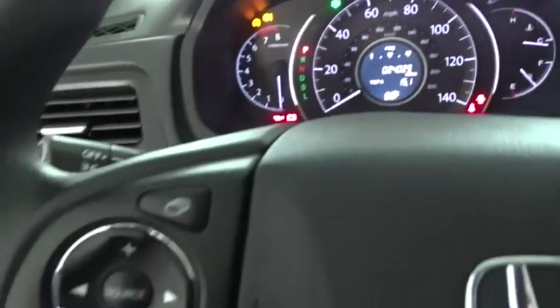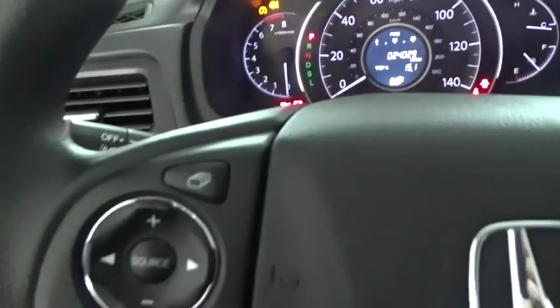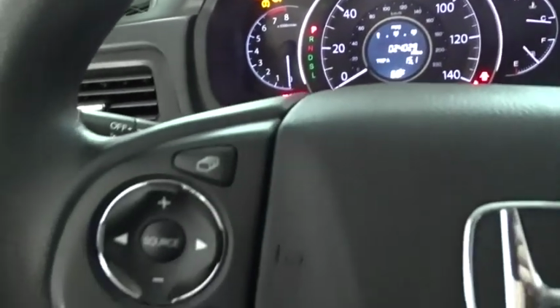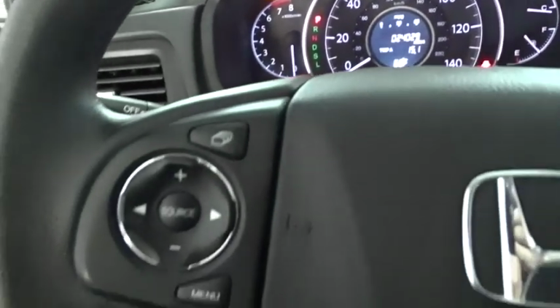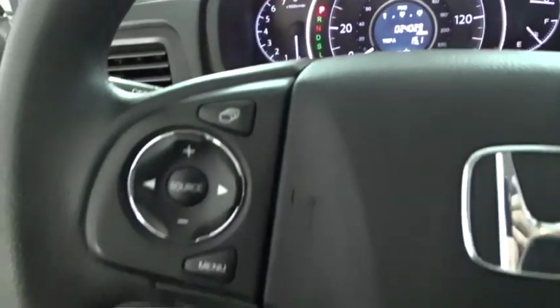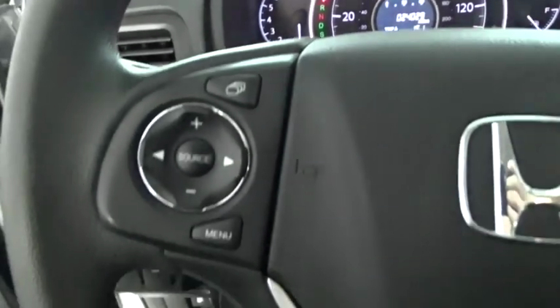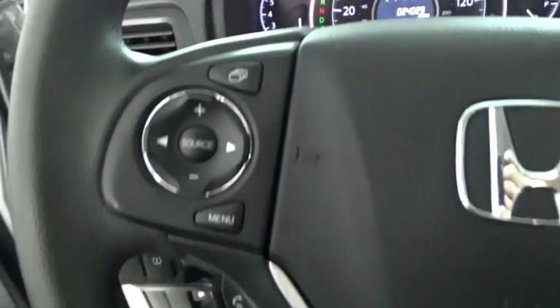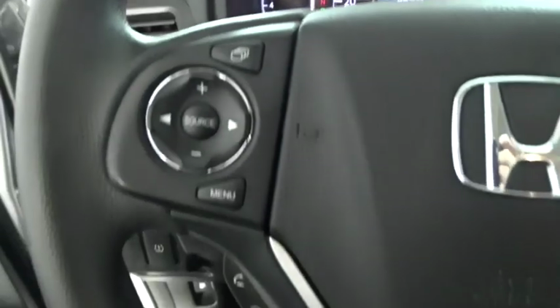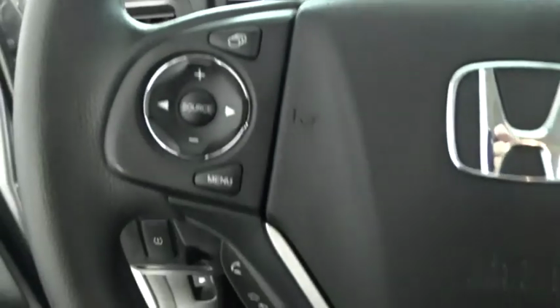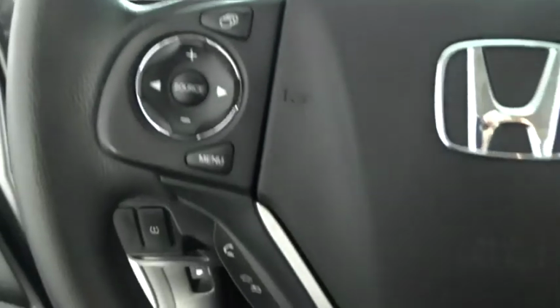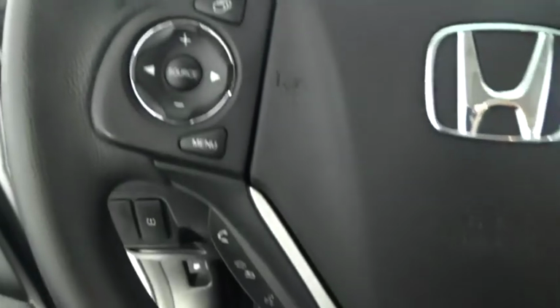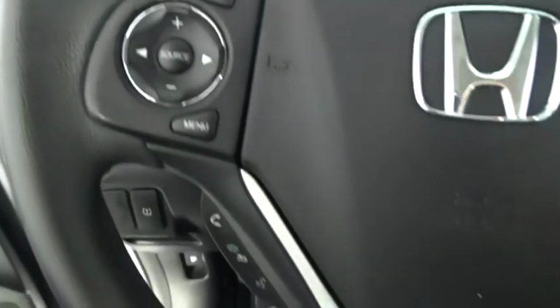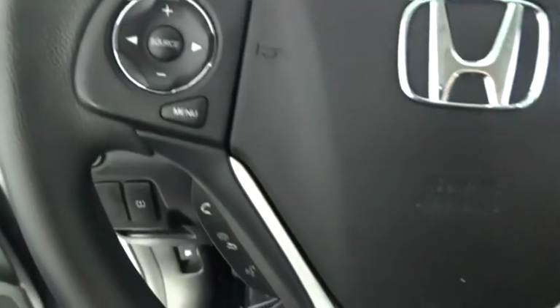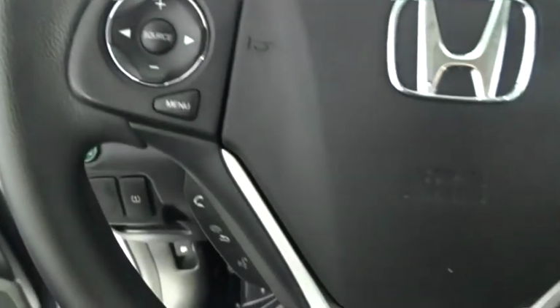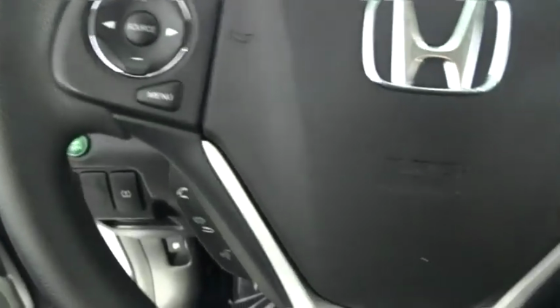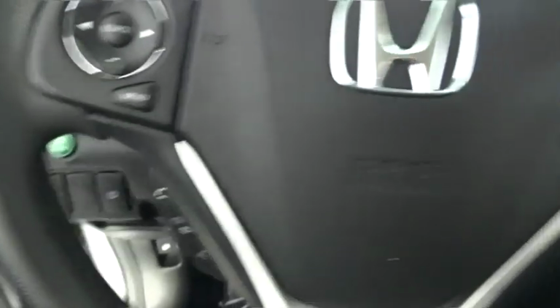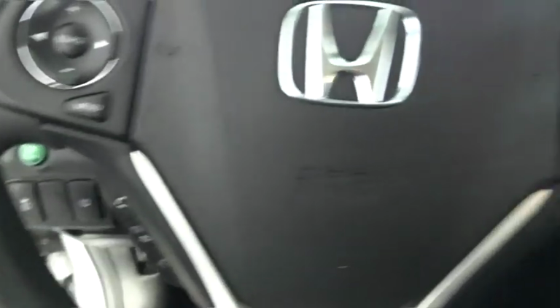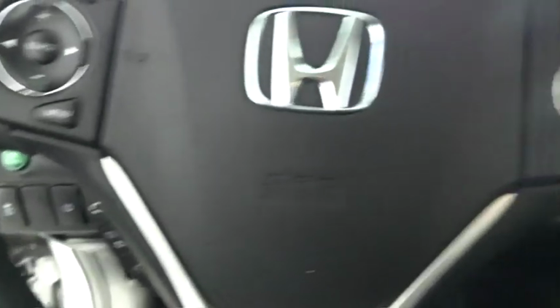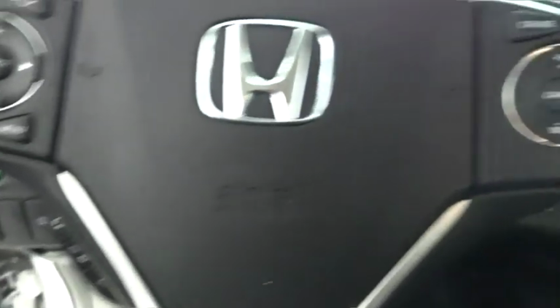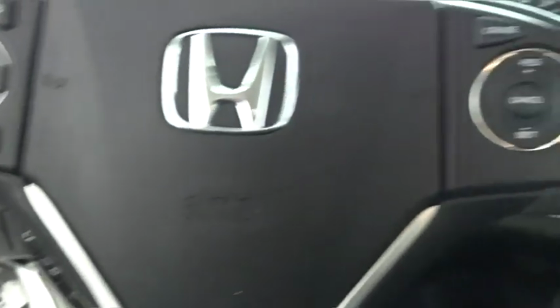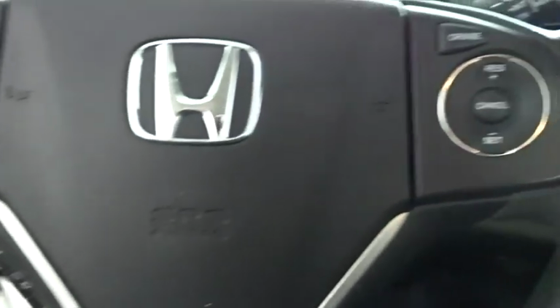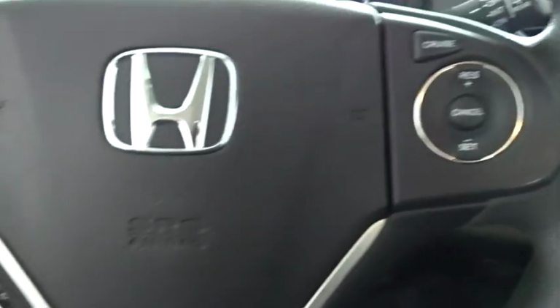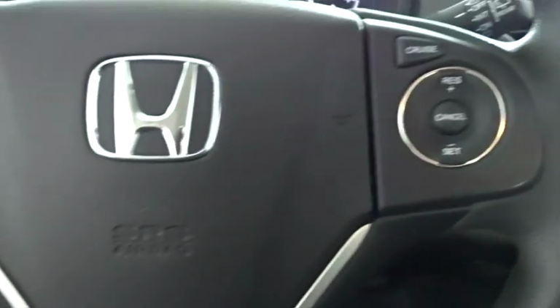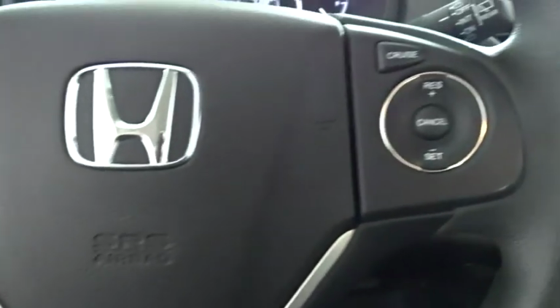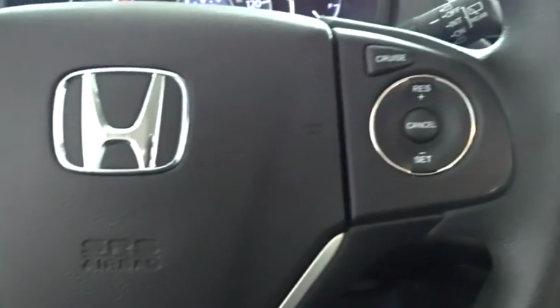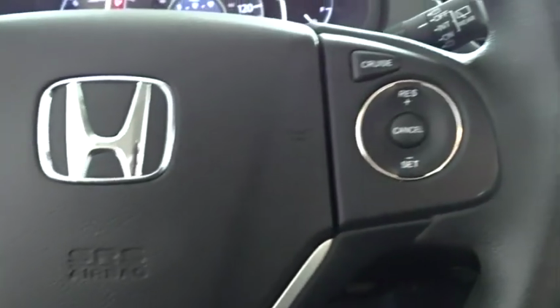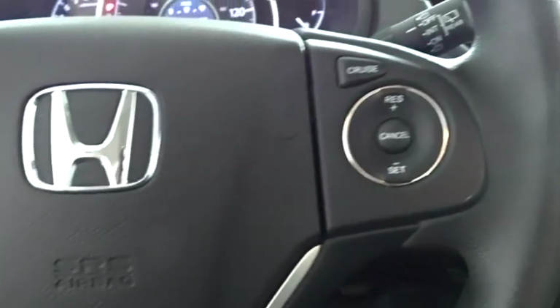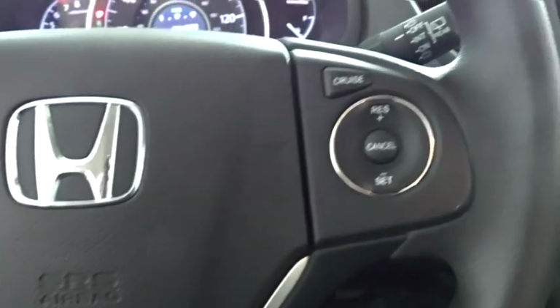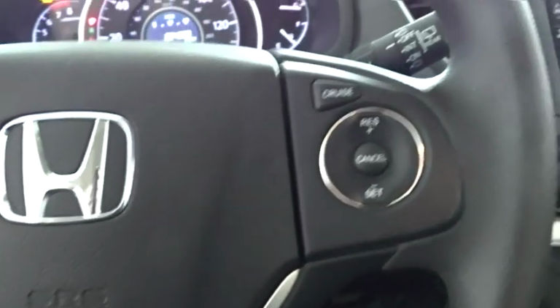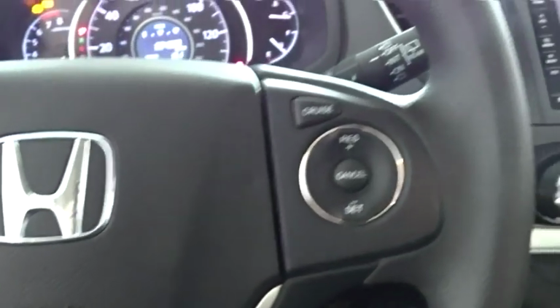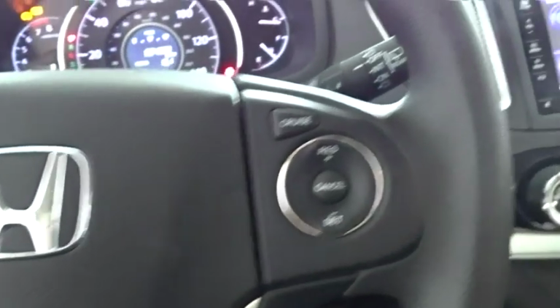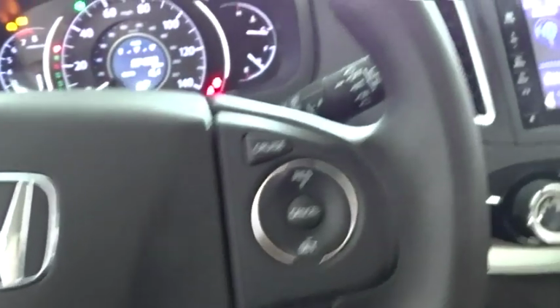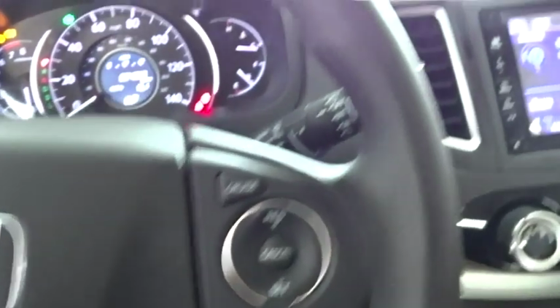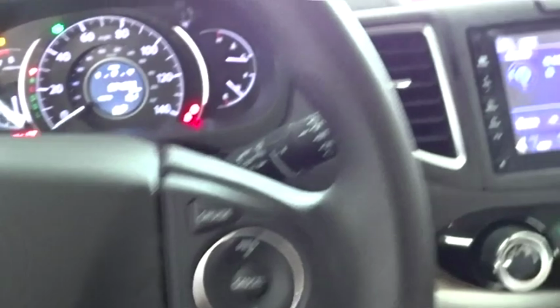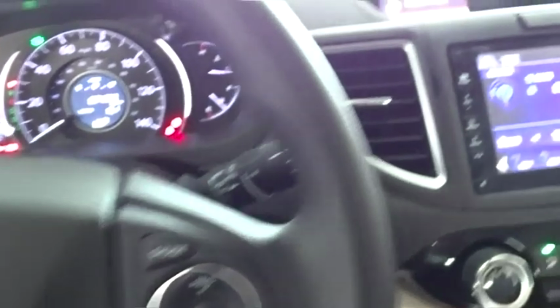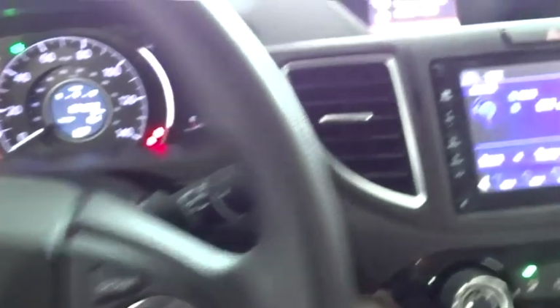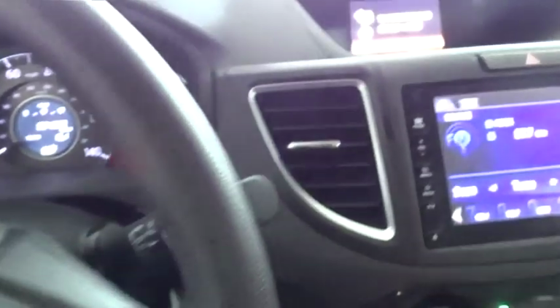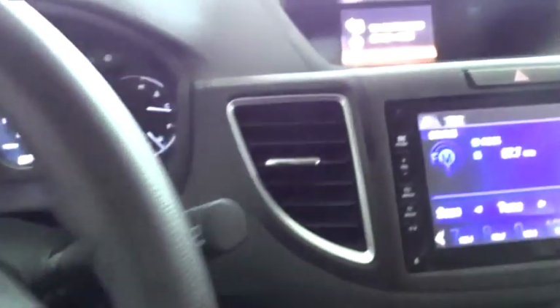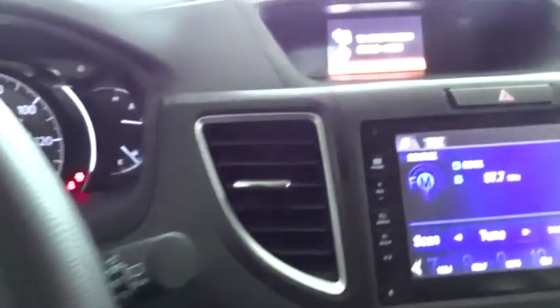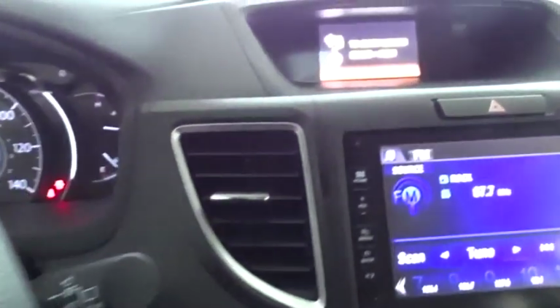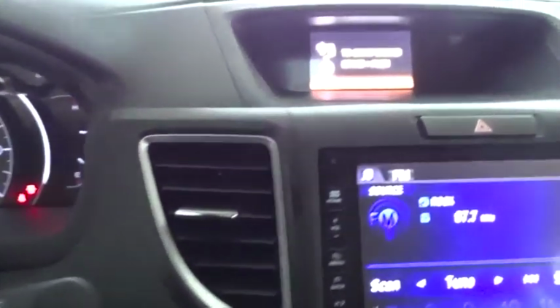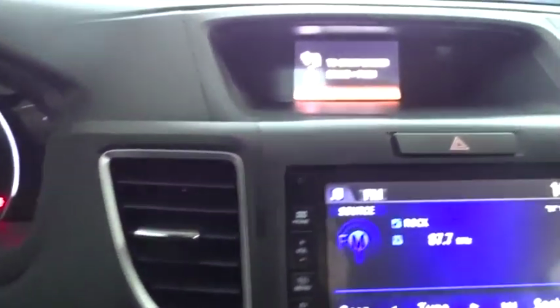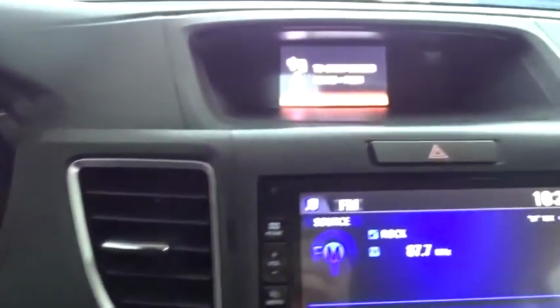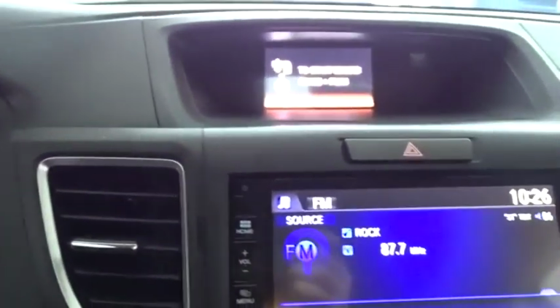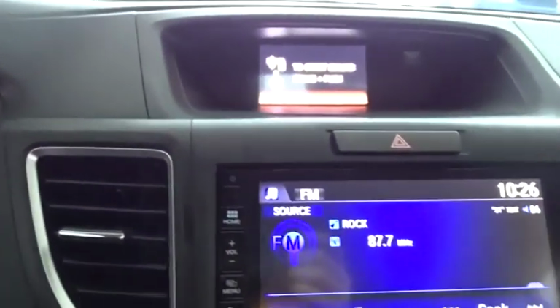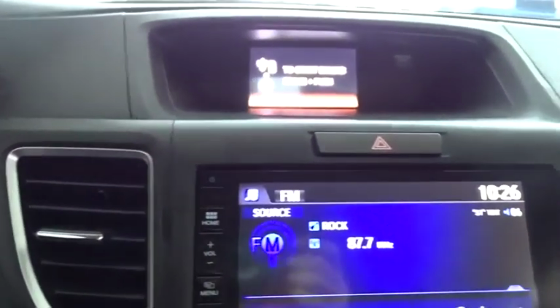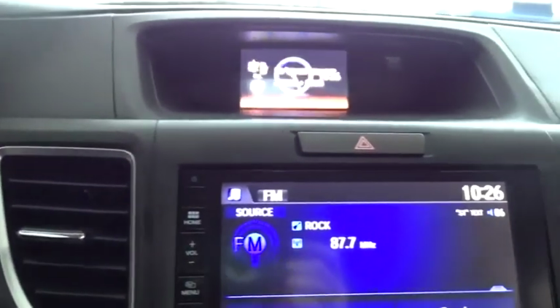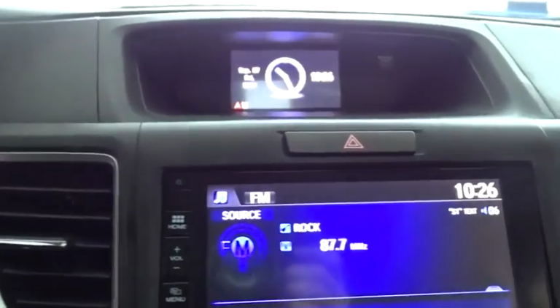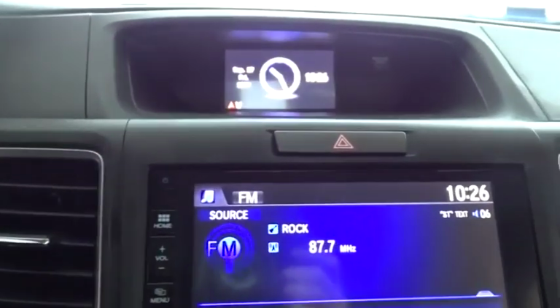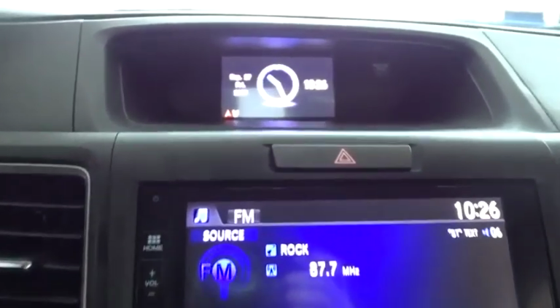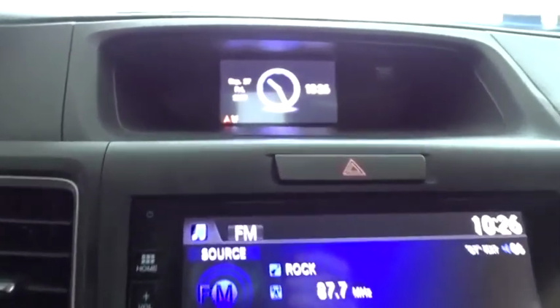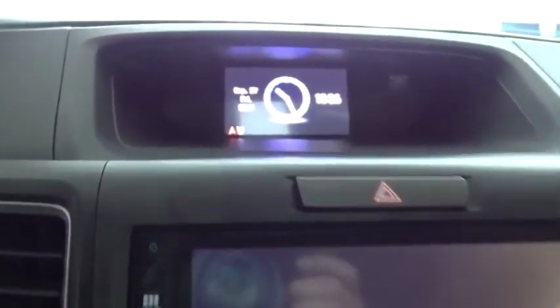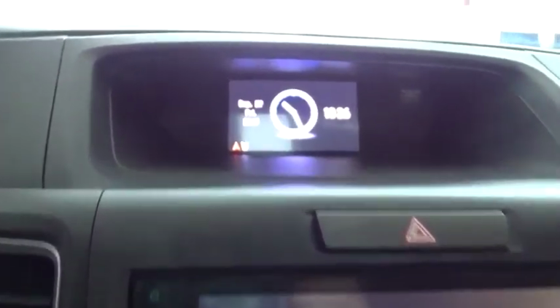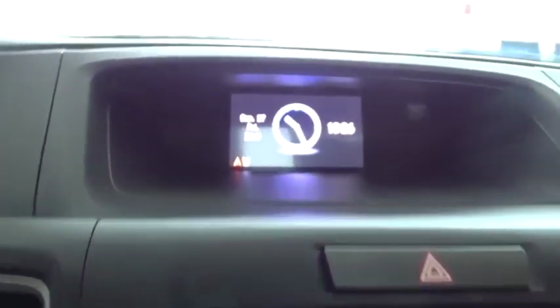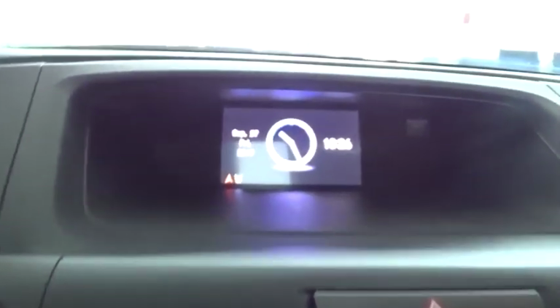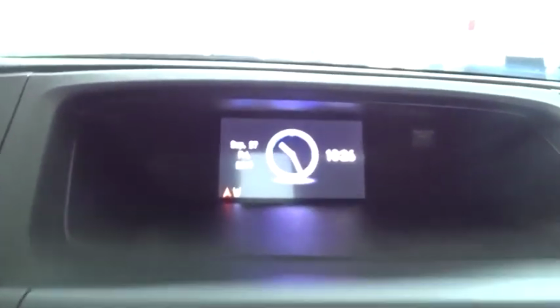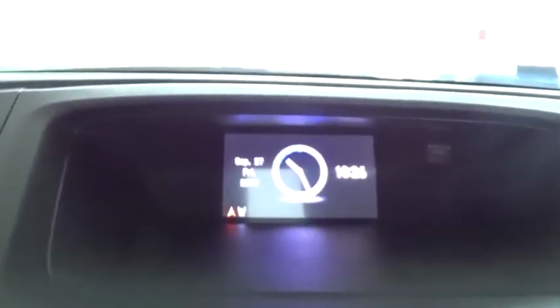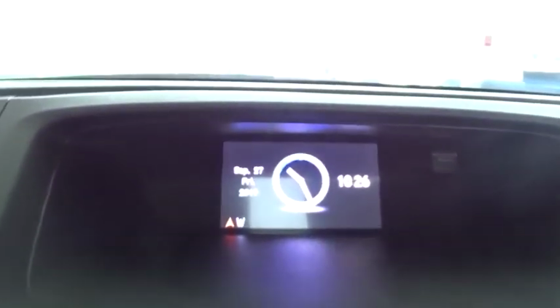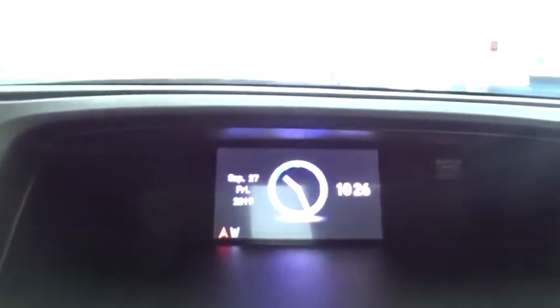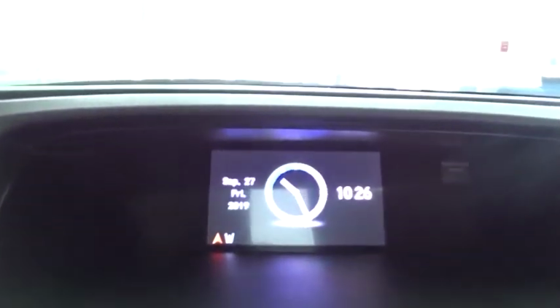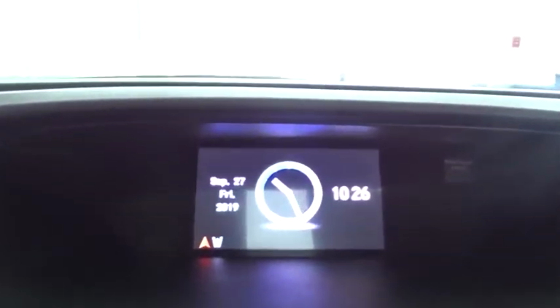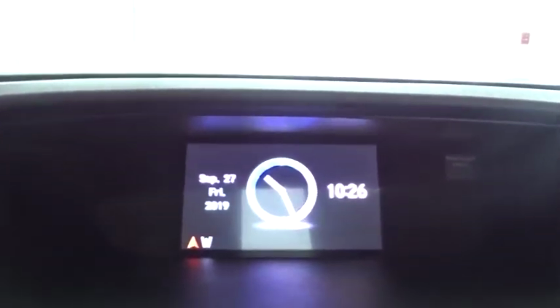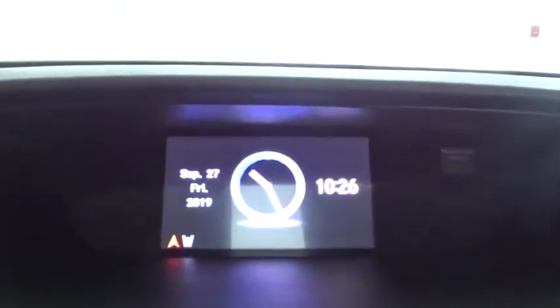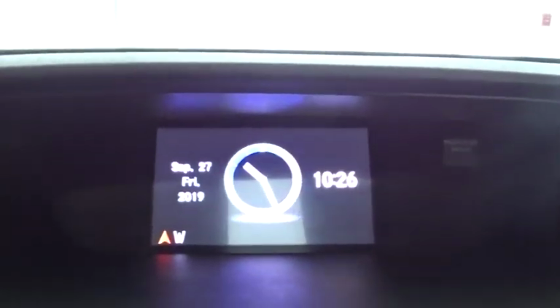Cruise control, floor mats, aluminum wheels, rear defrost, AM-FM stereo radio, trip computer, CD player.